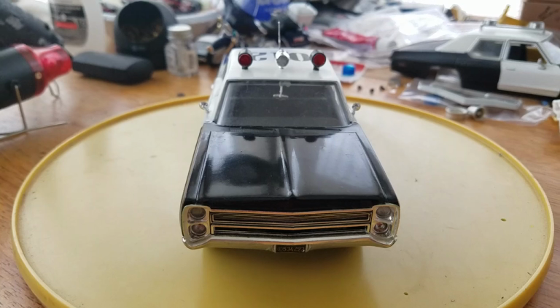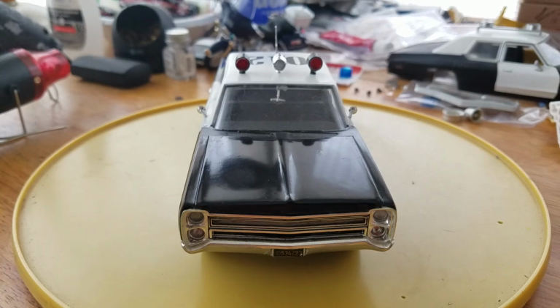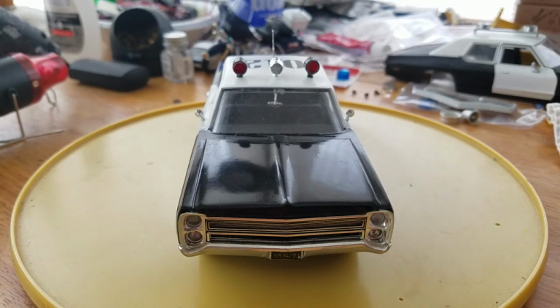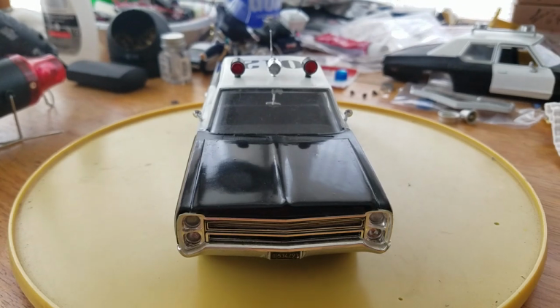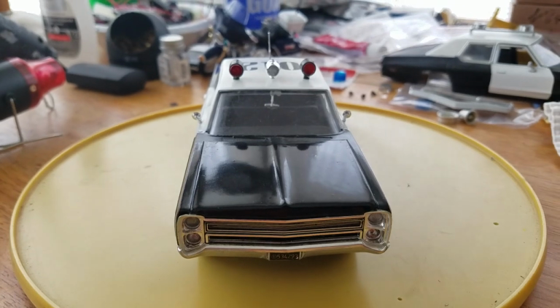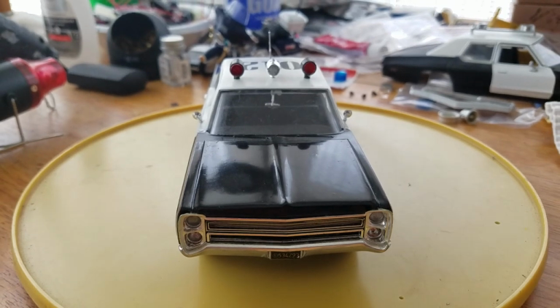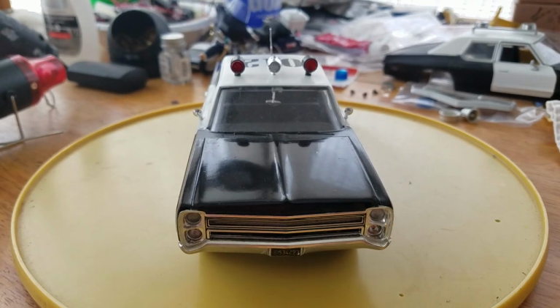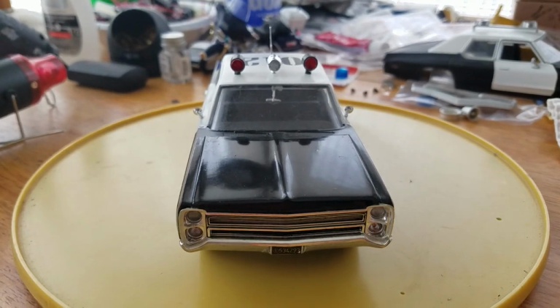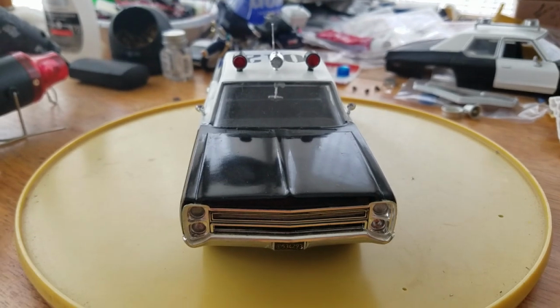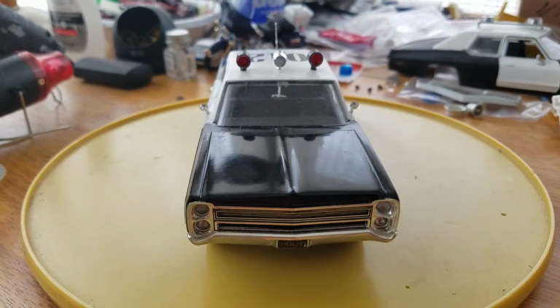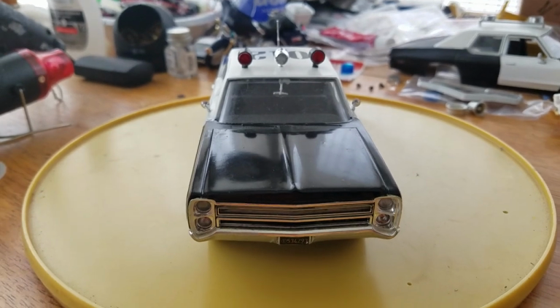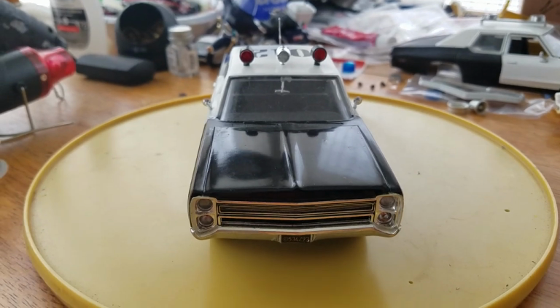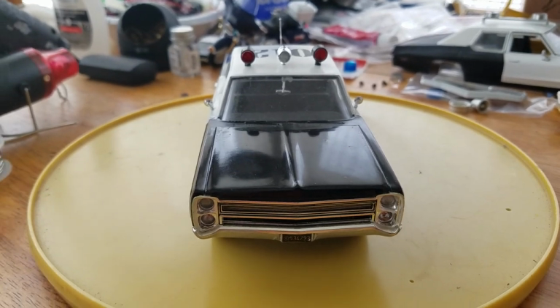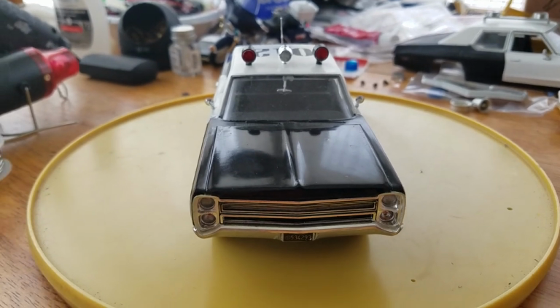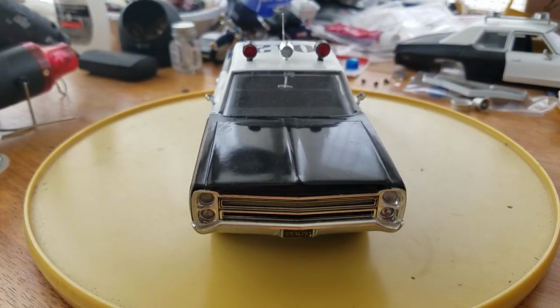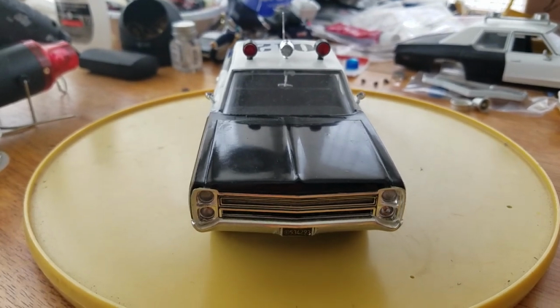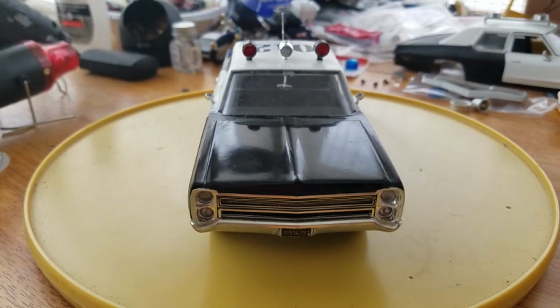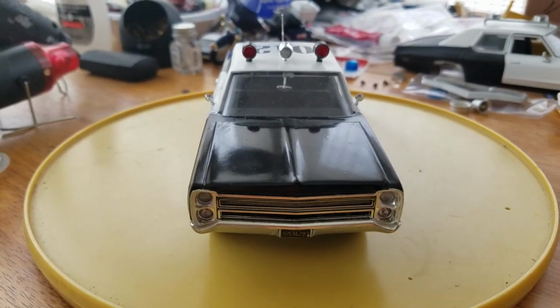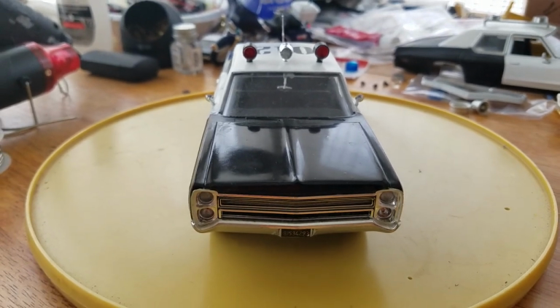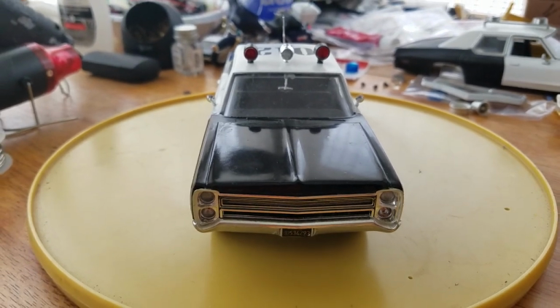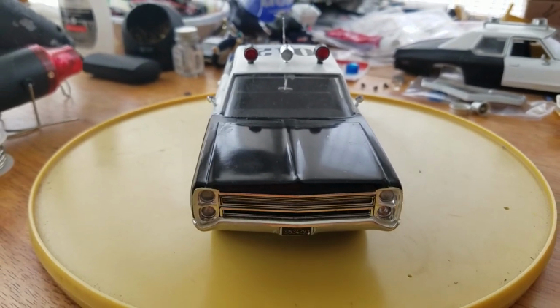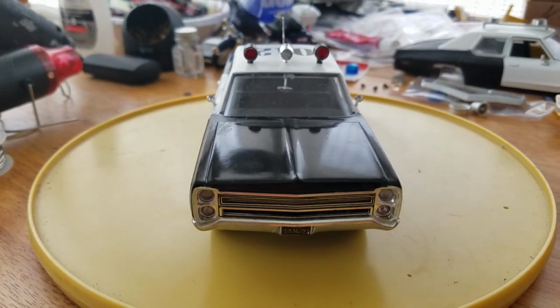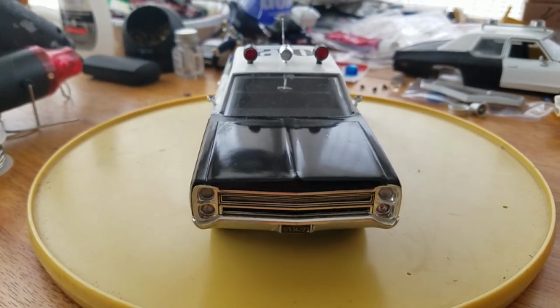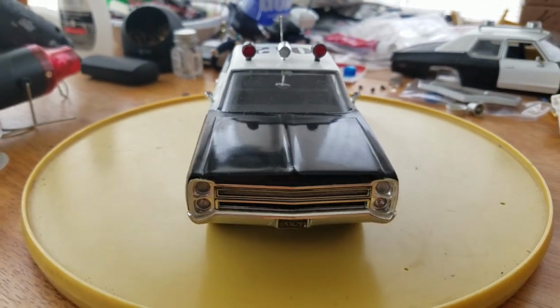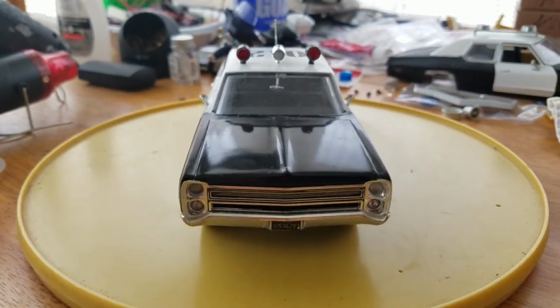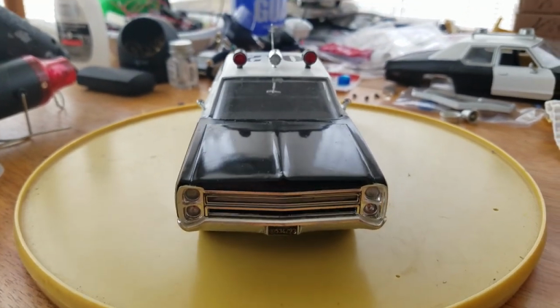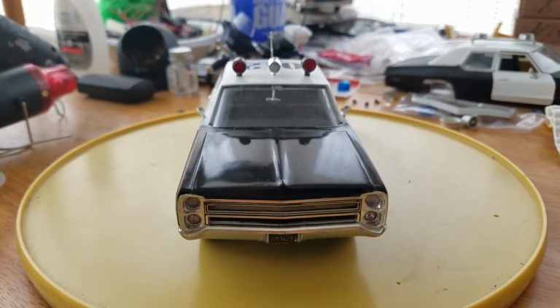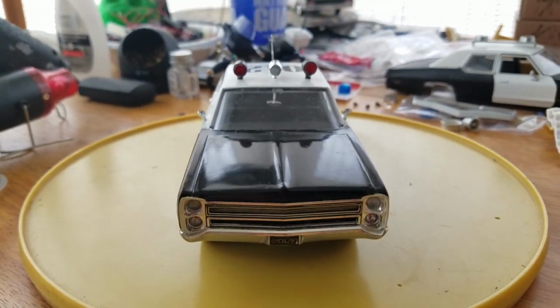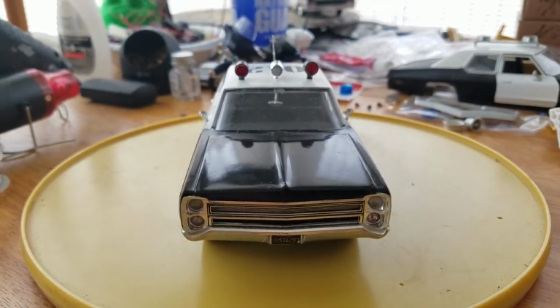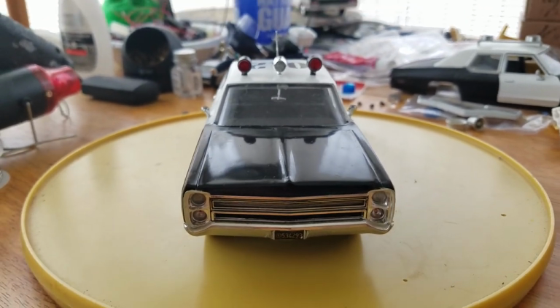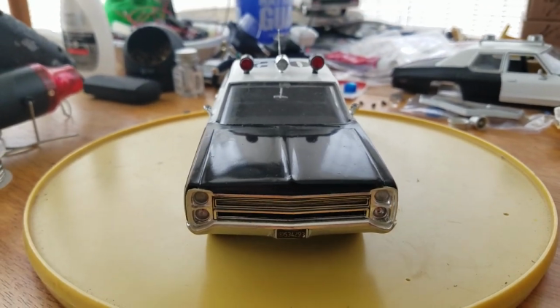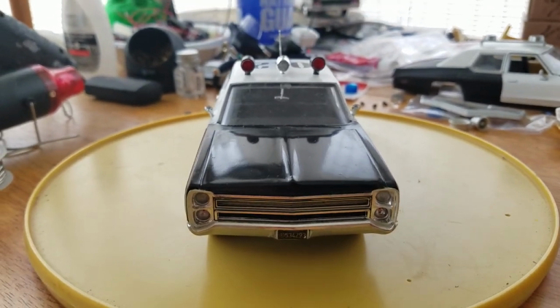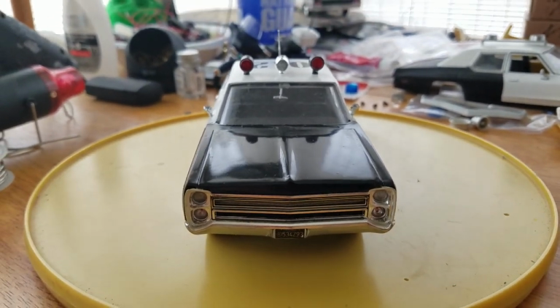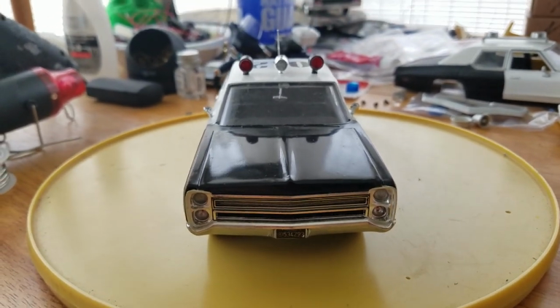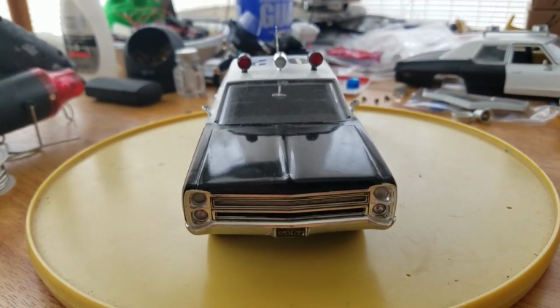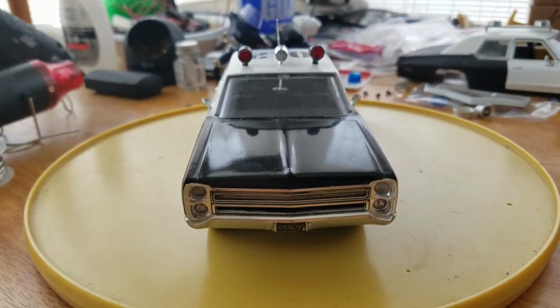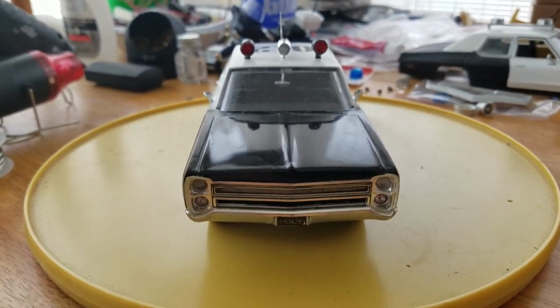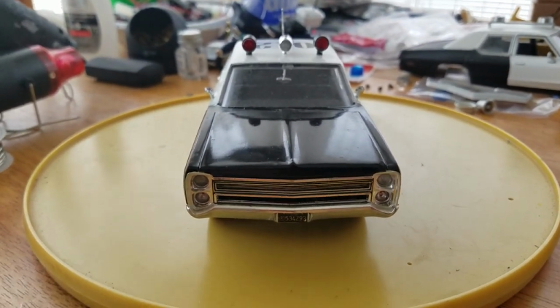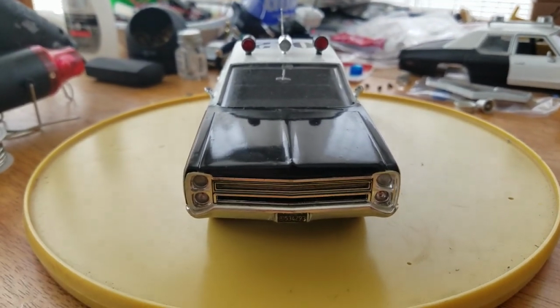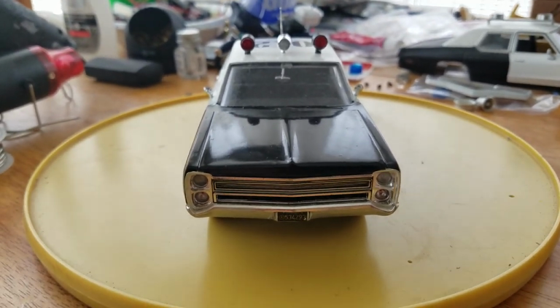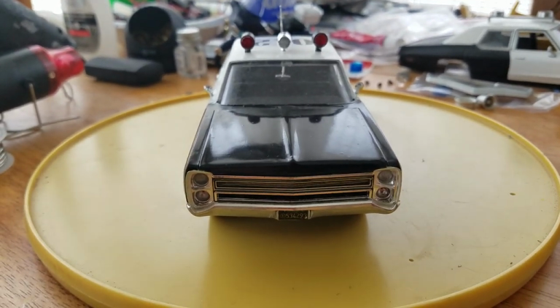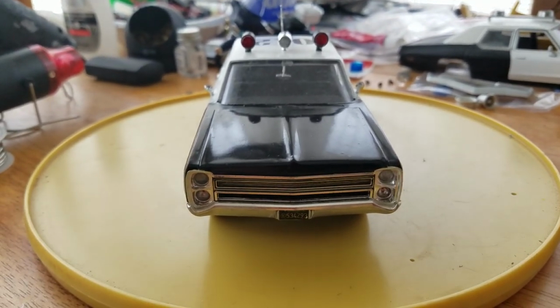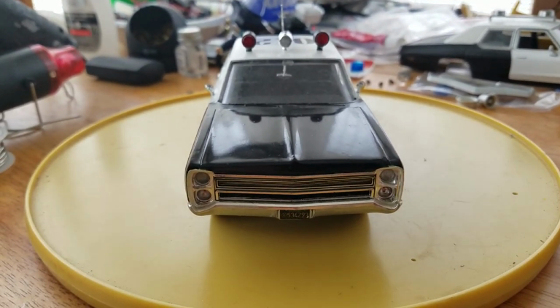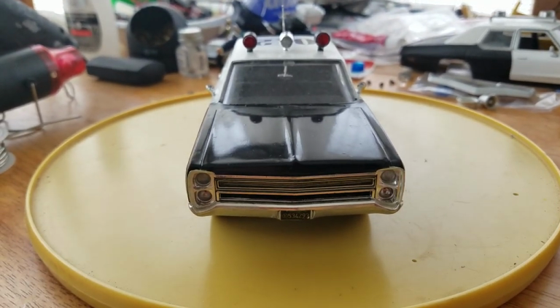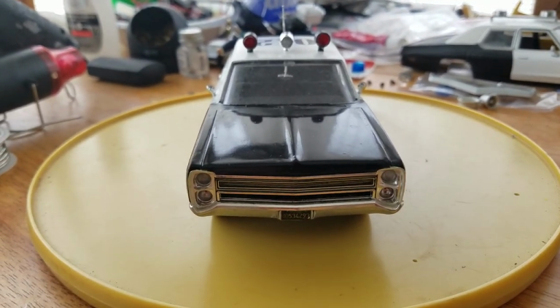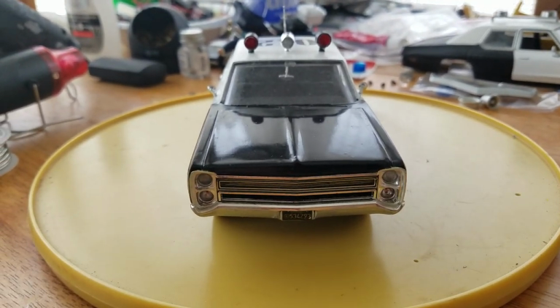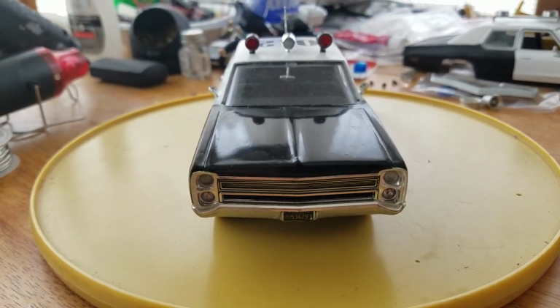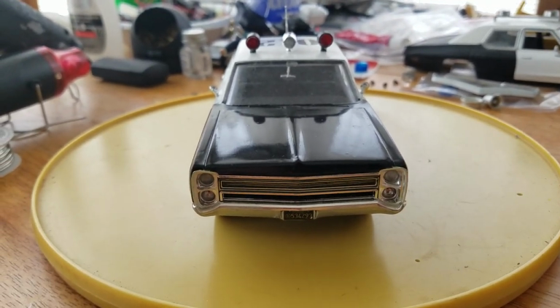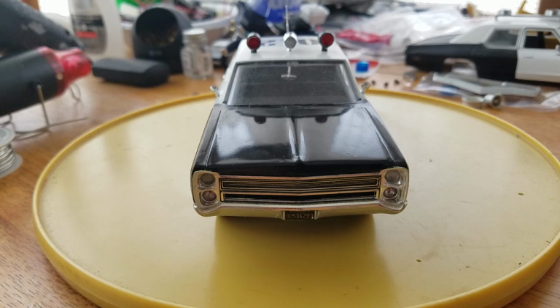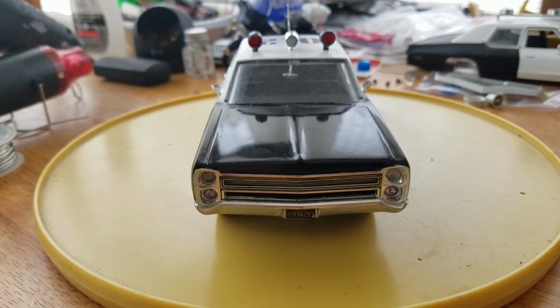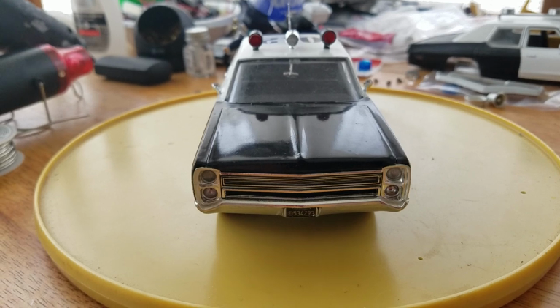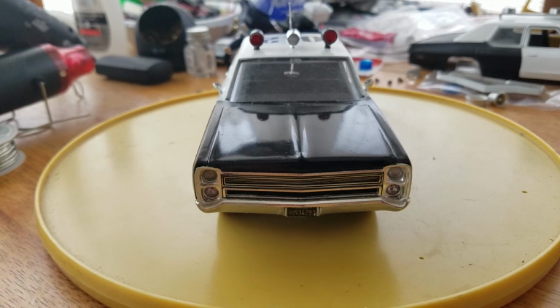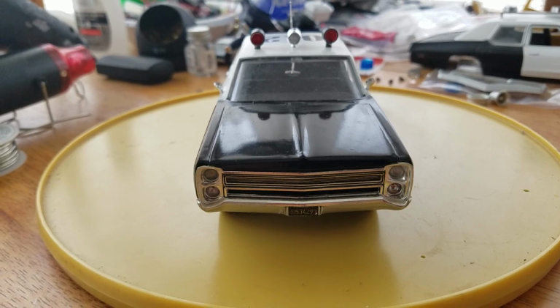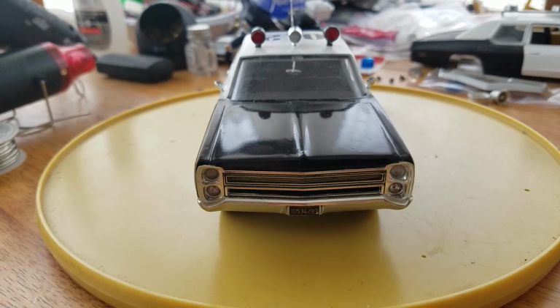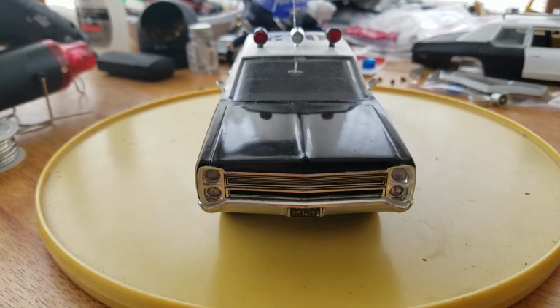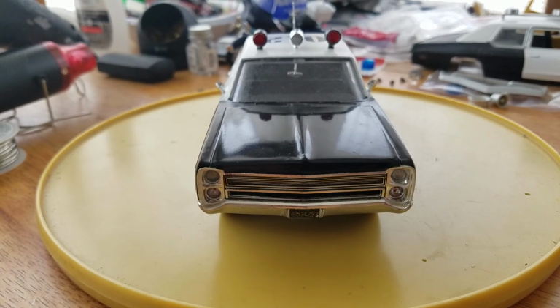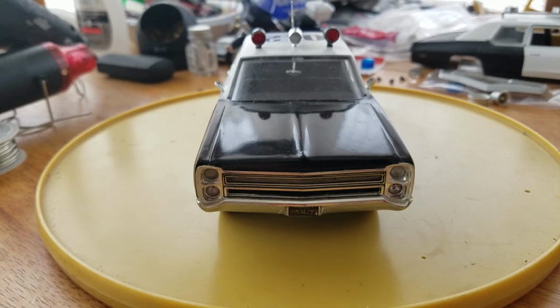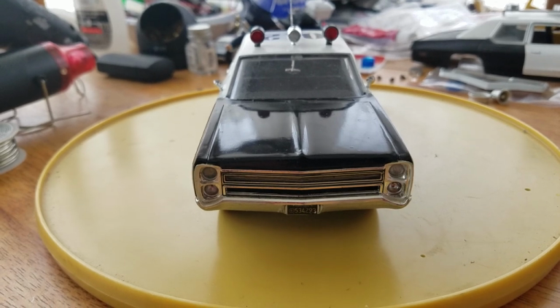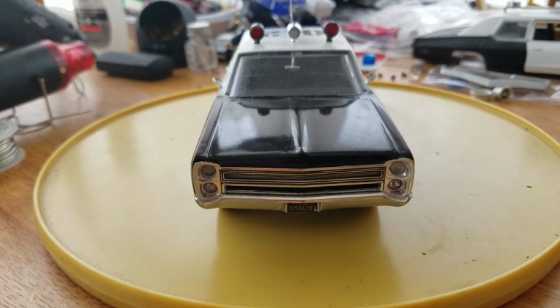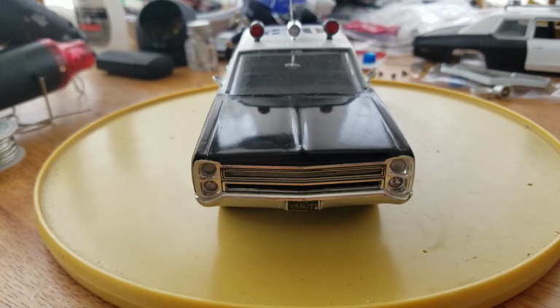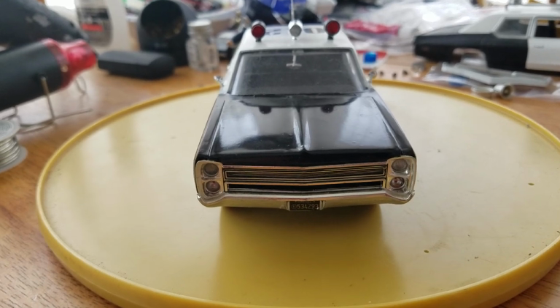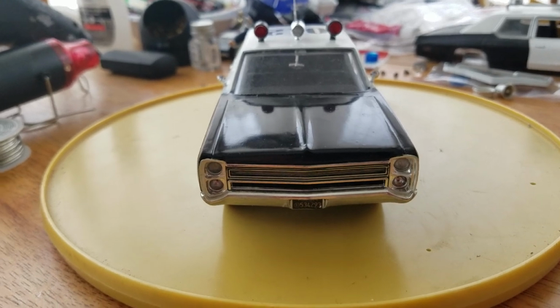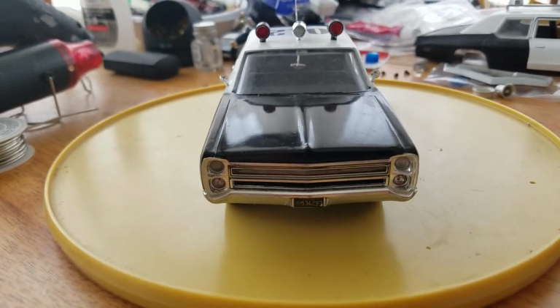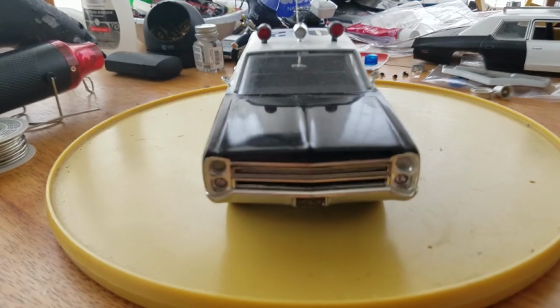This is the completed Atom 12 version 125 Johan Plymouth Fury.